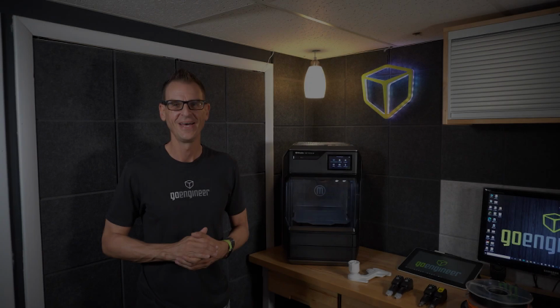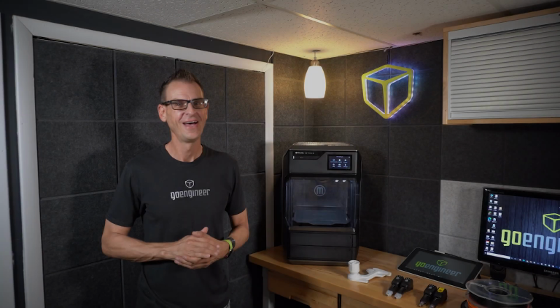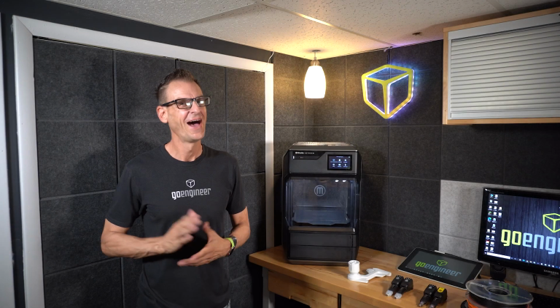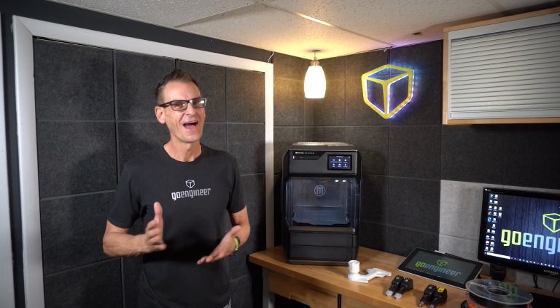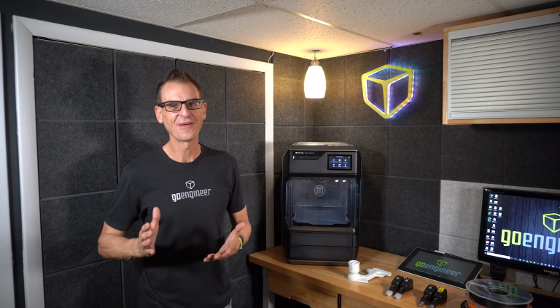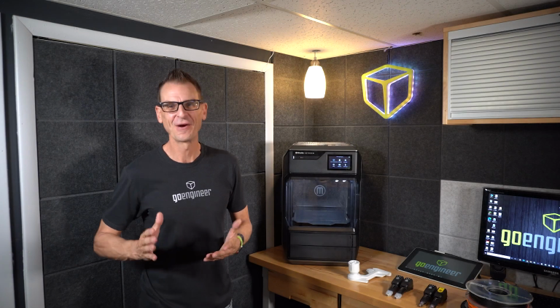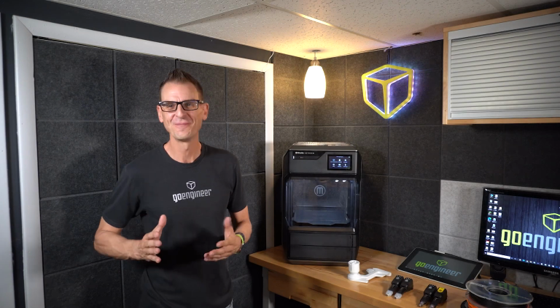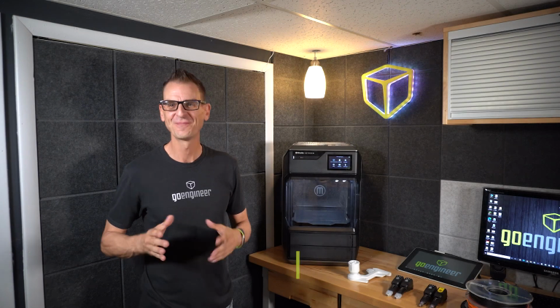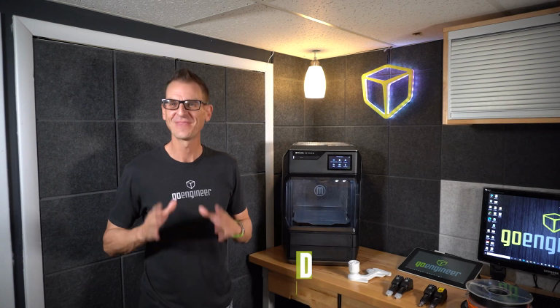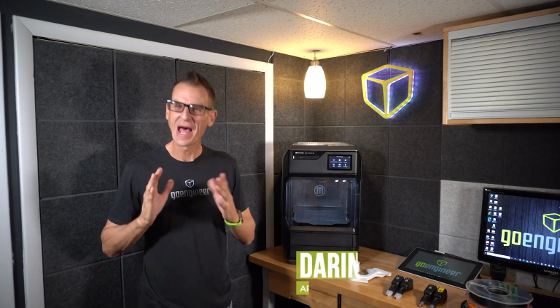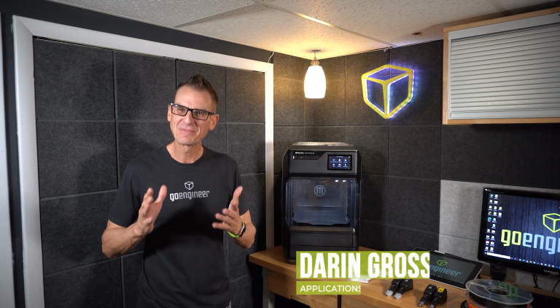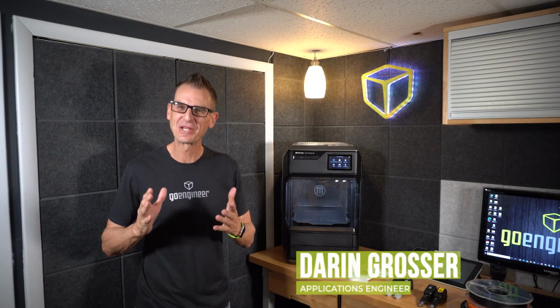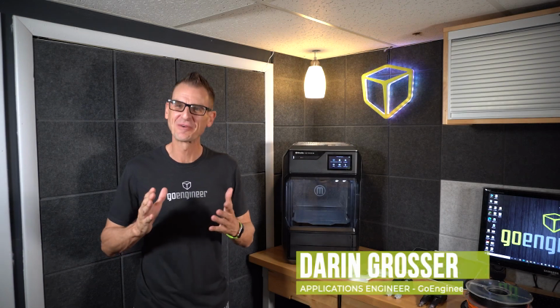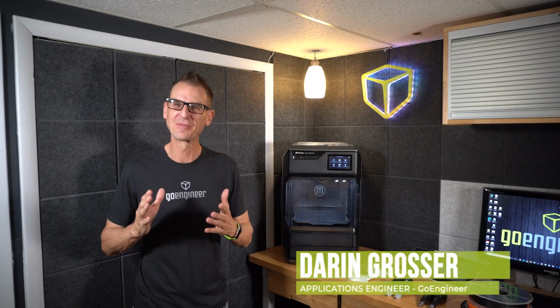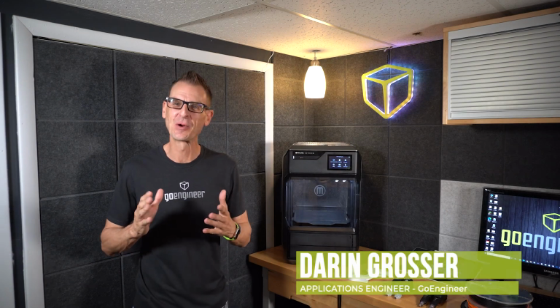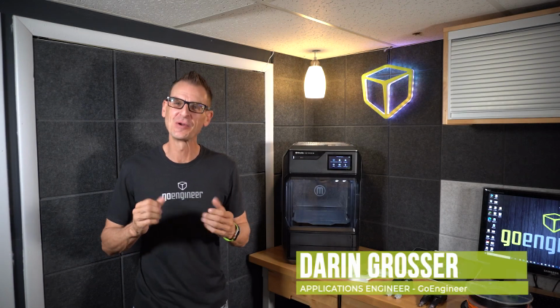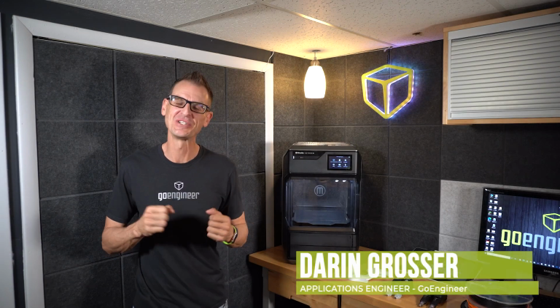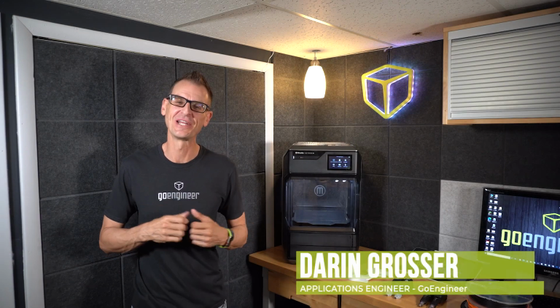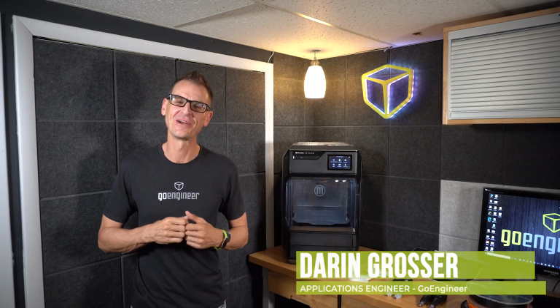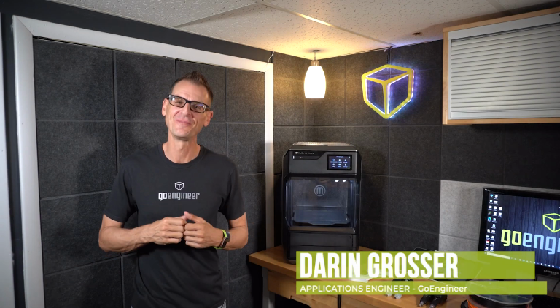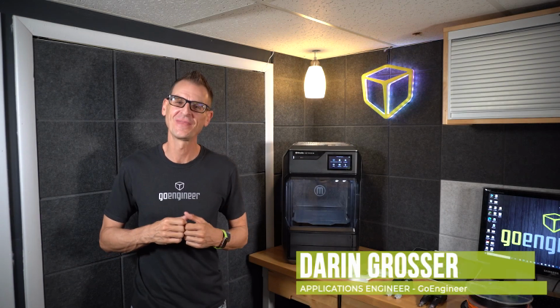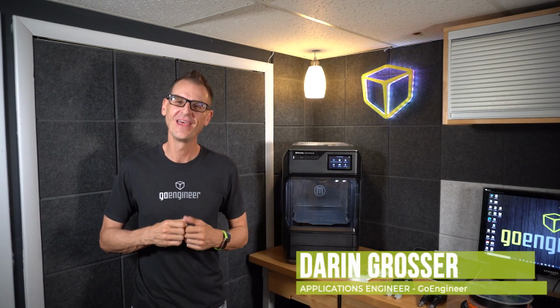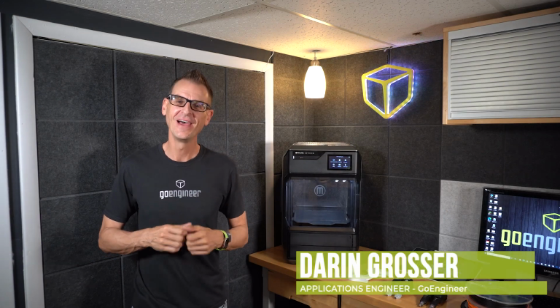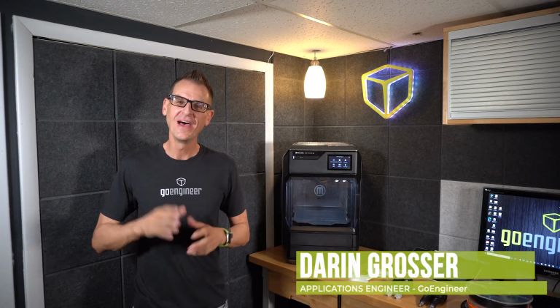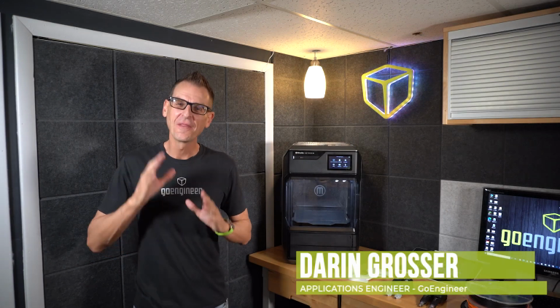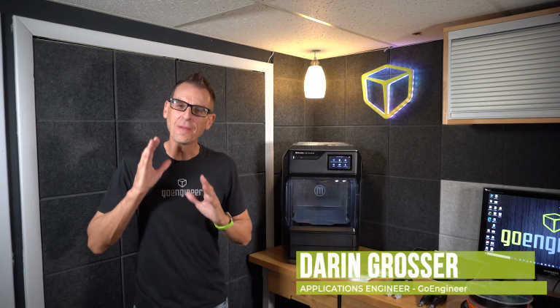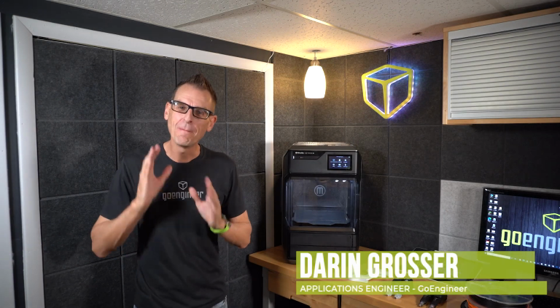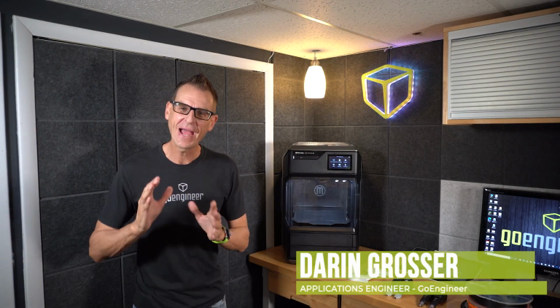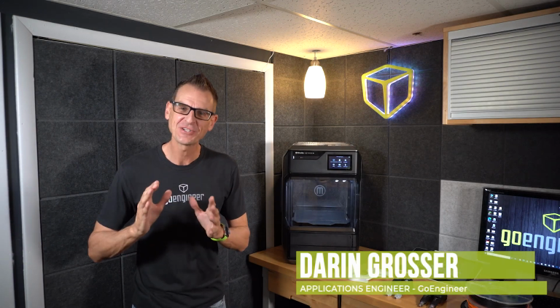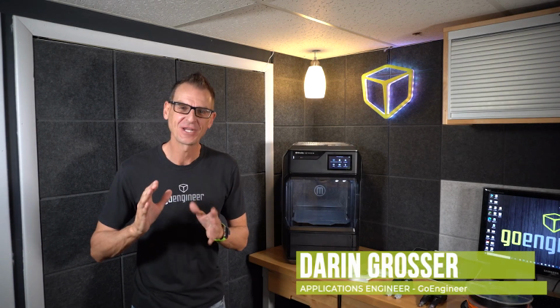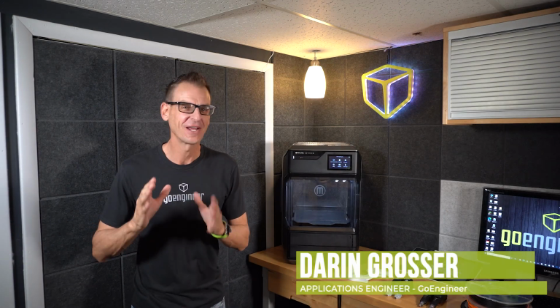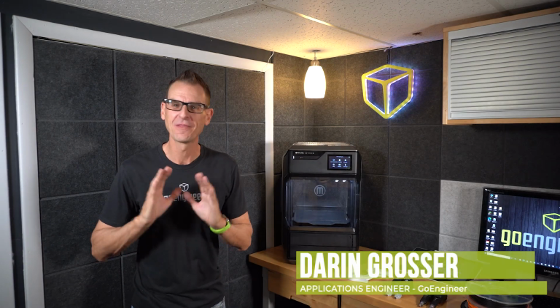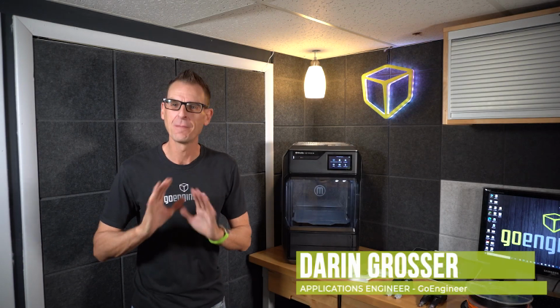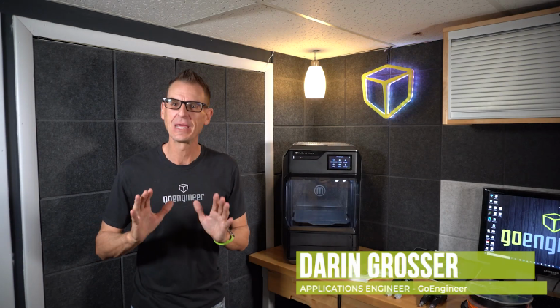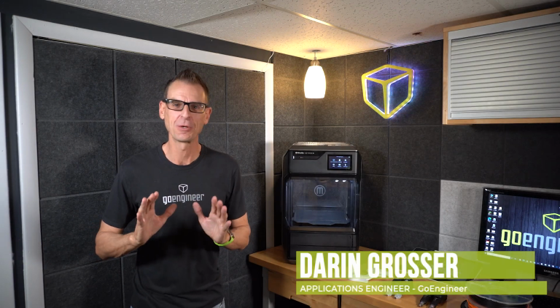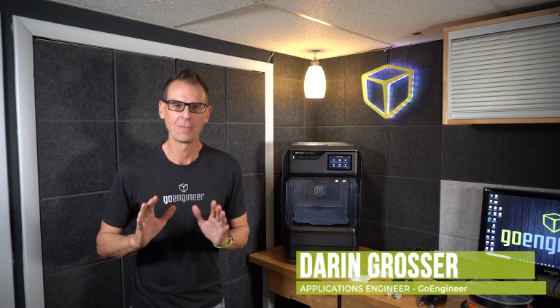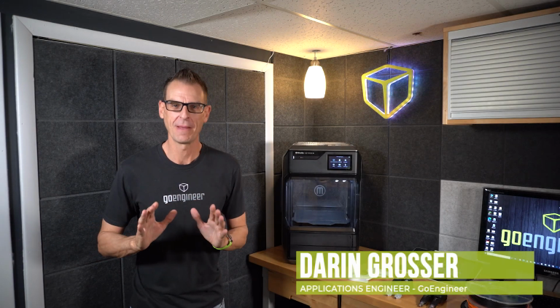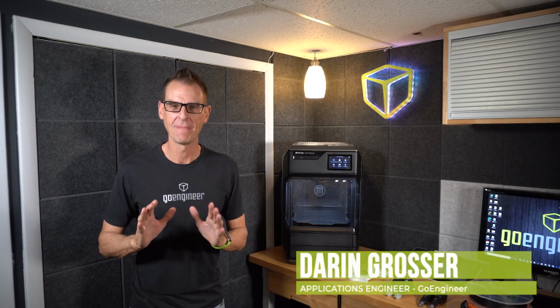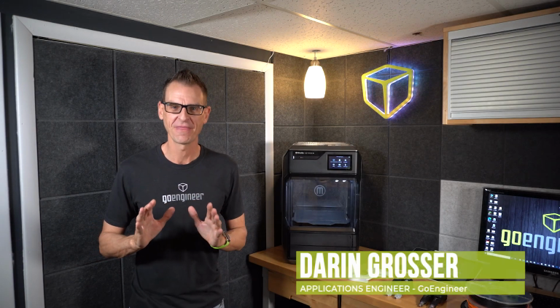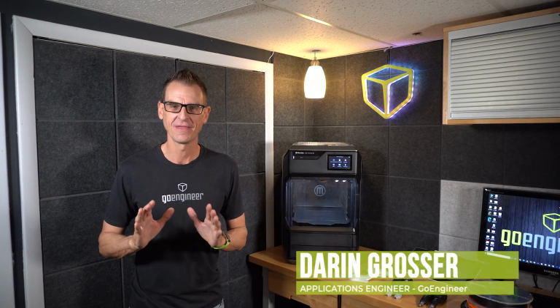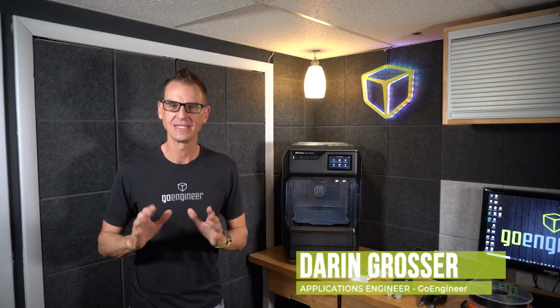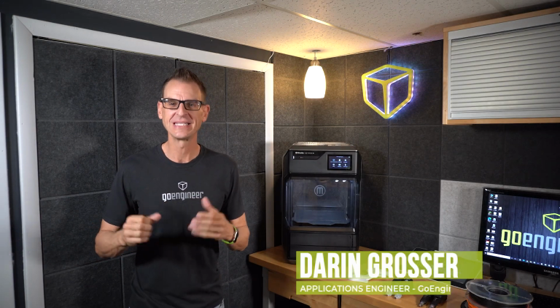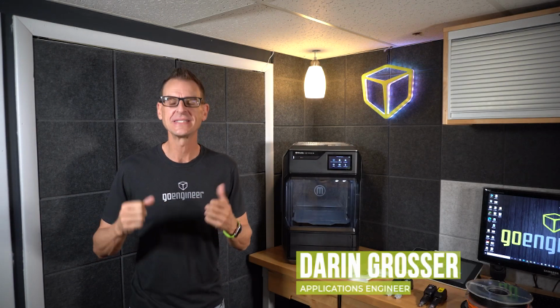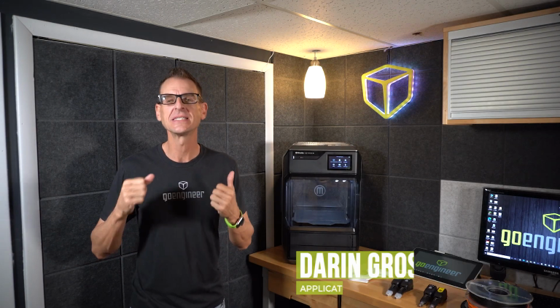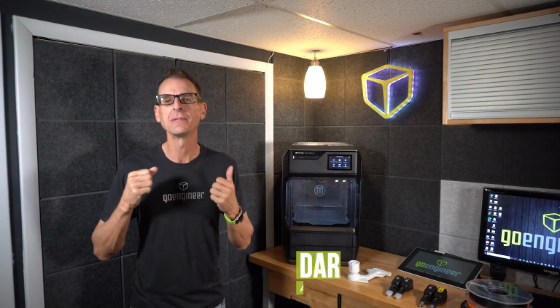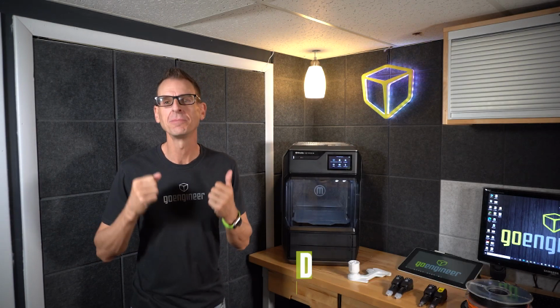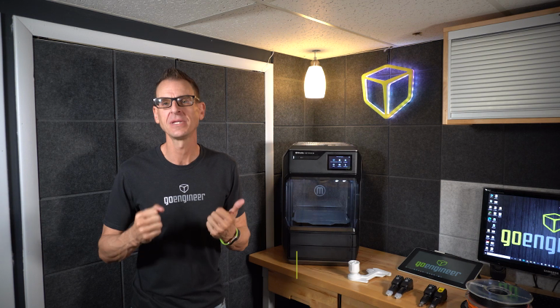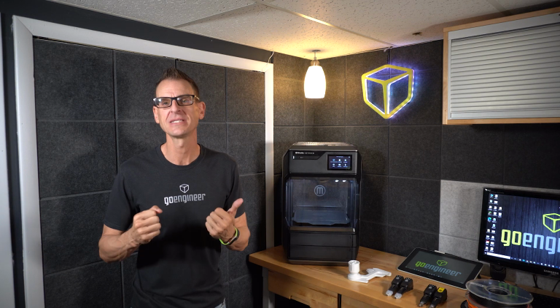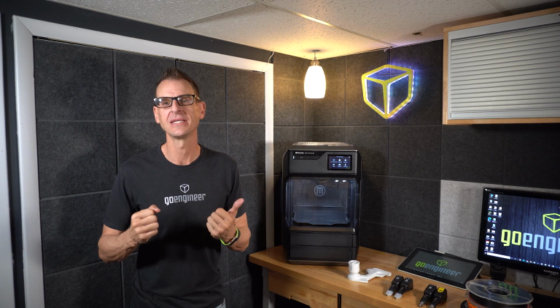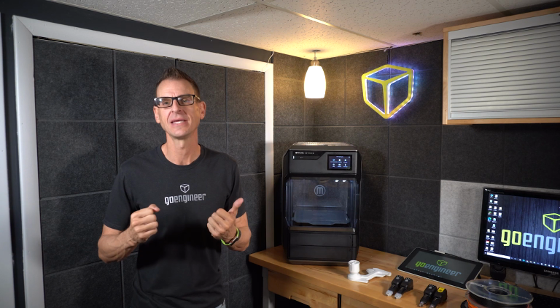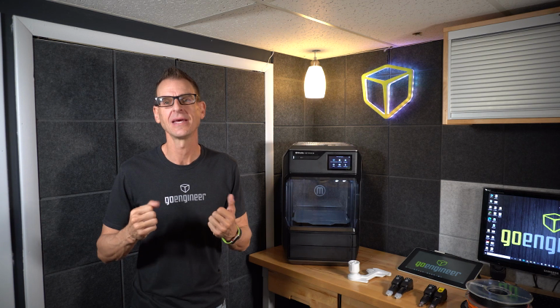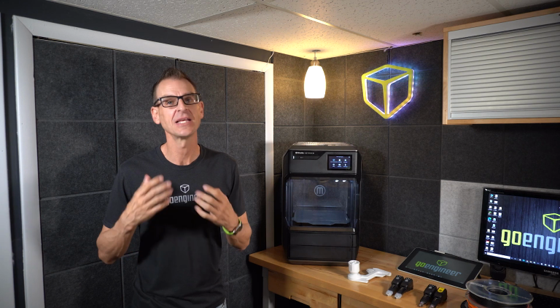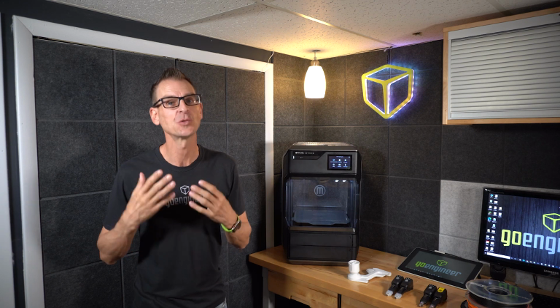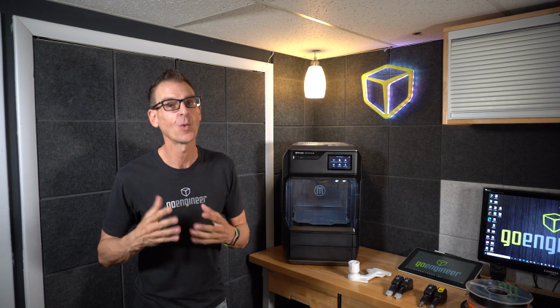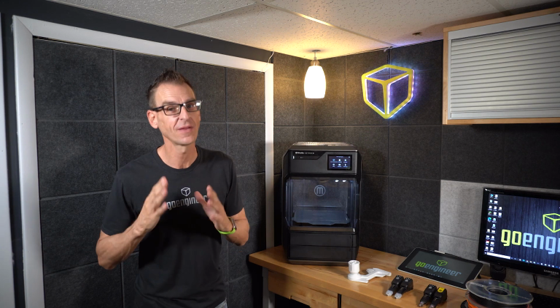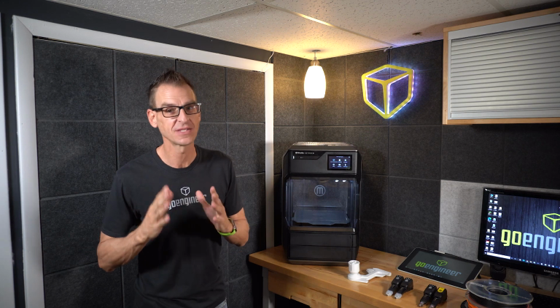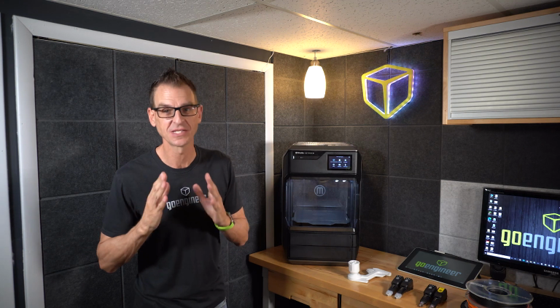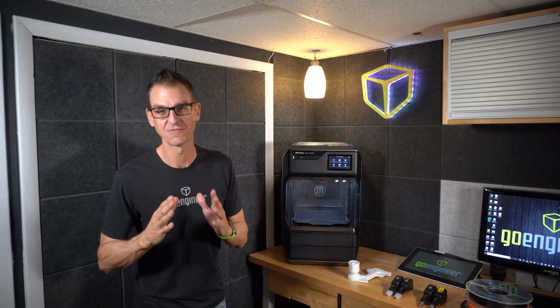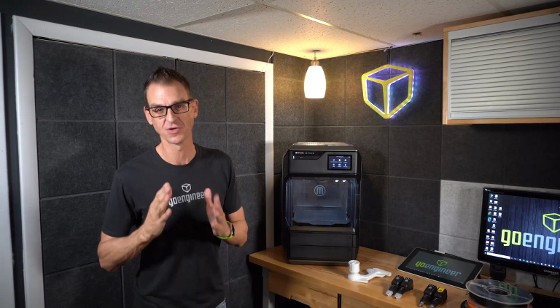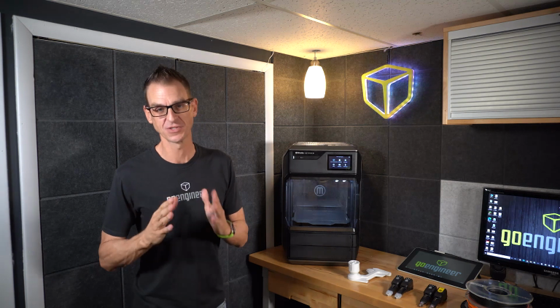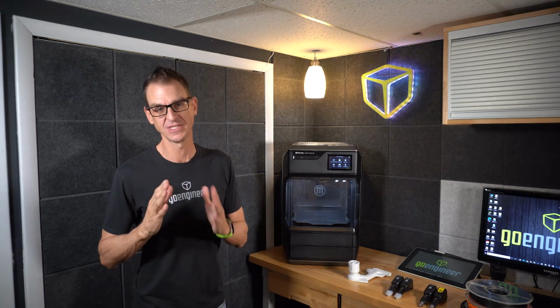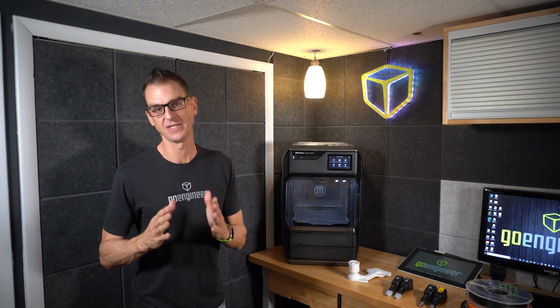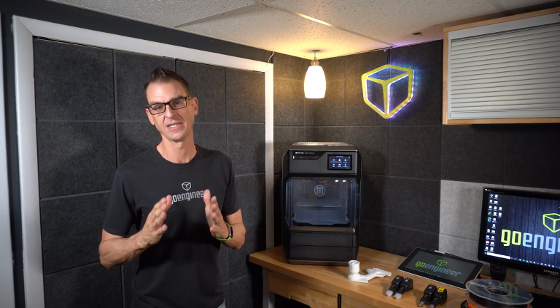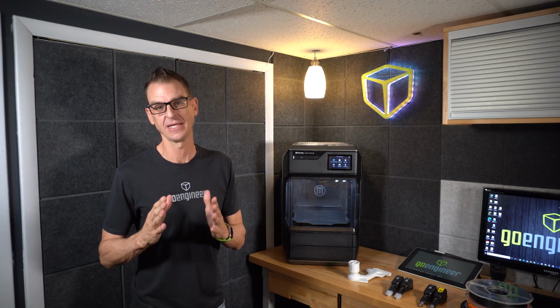Hi there, I'm Darren from GoEngineer. The magic of the MakerBot Method is the simplicity as well as its versatility.